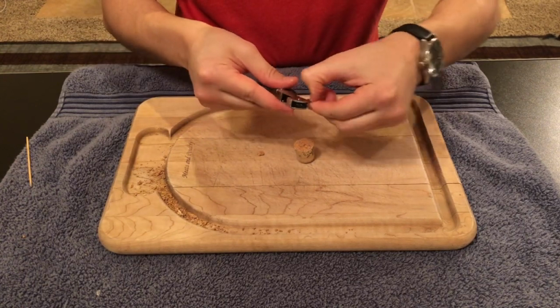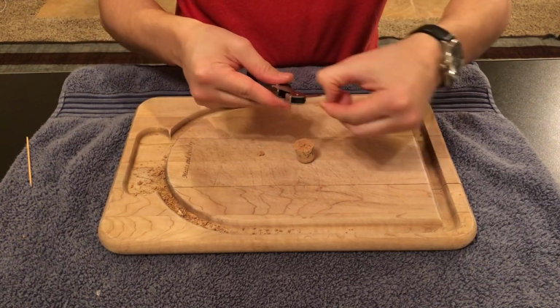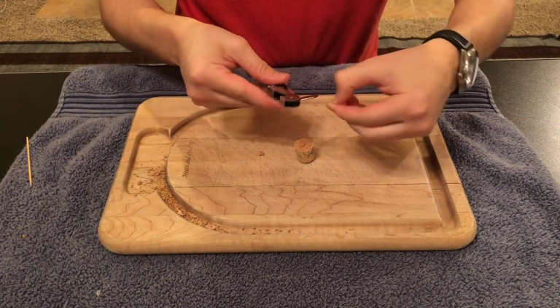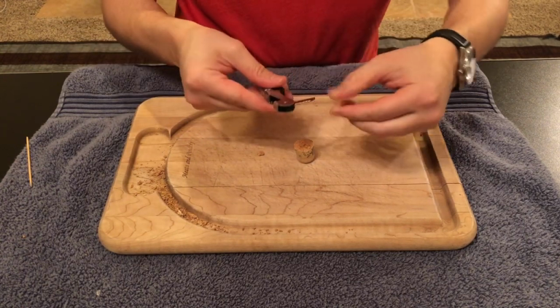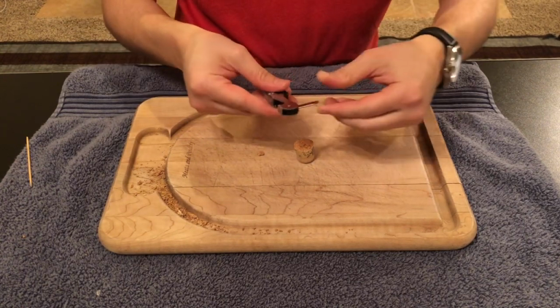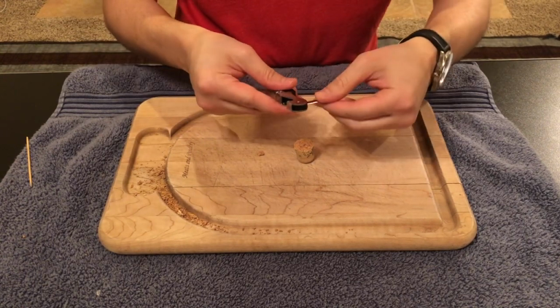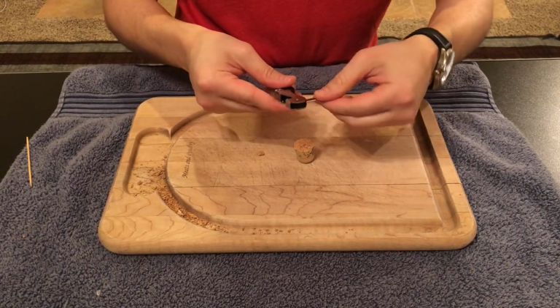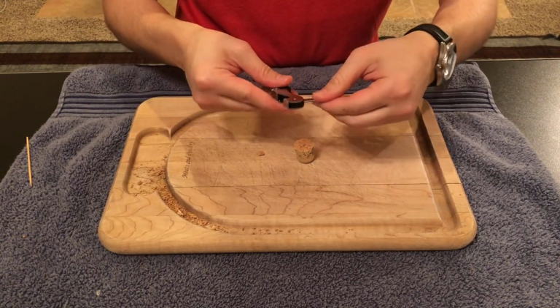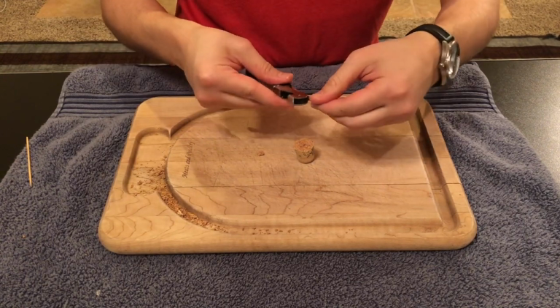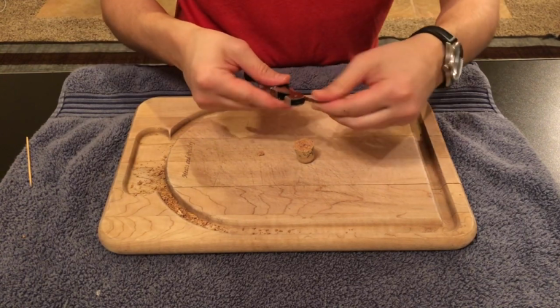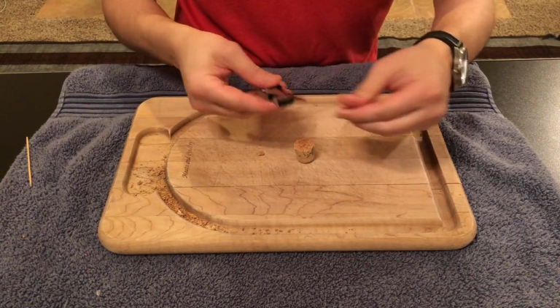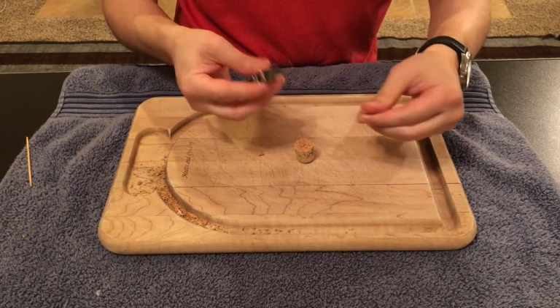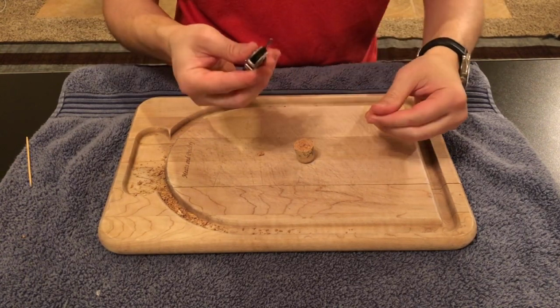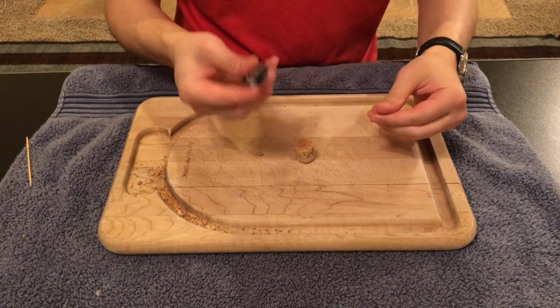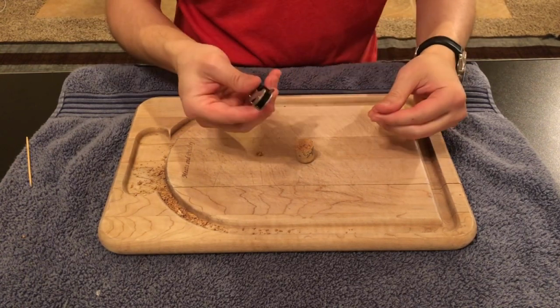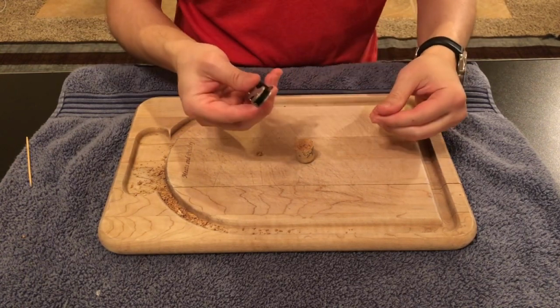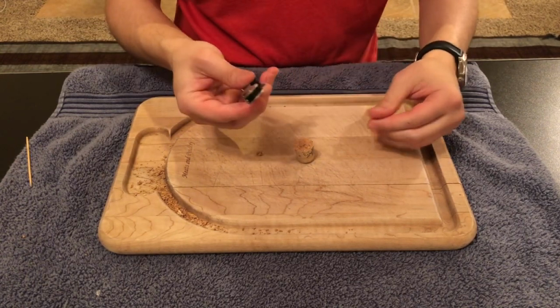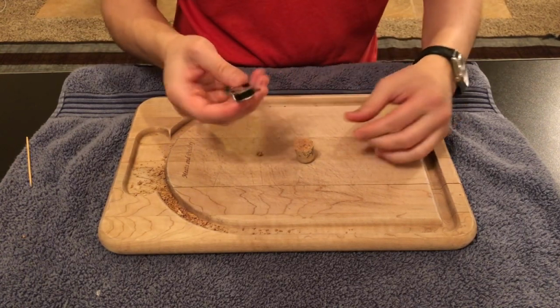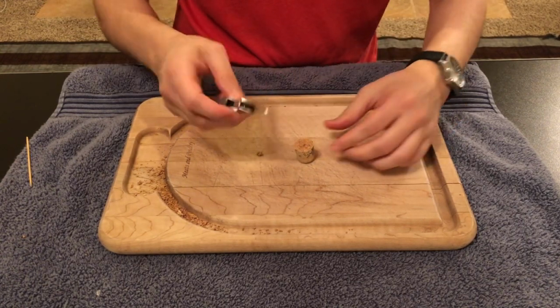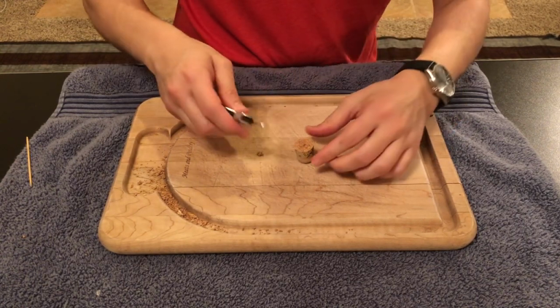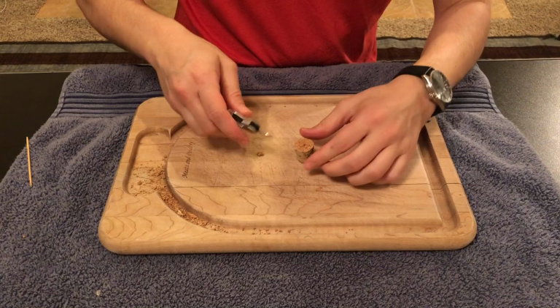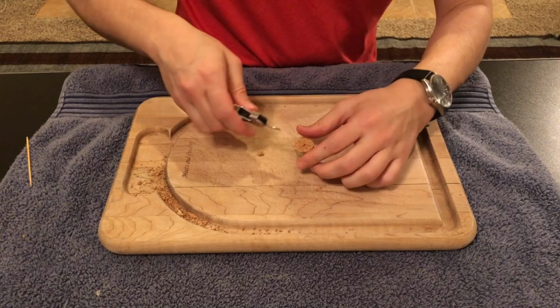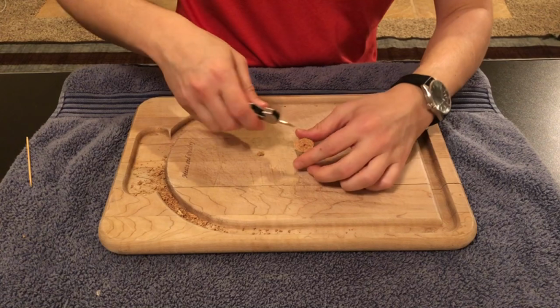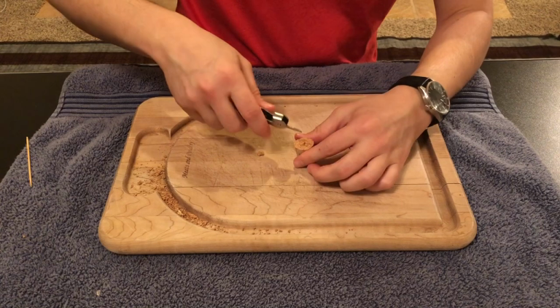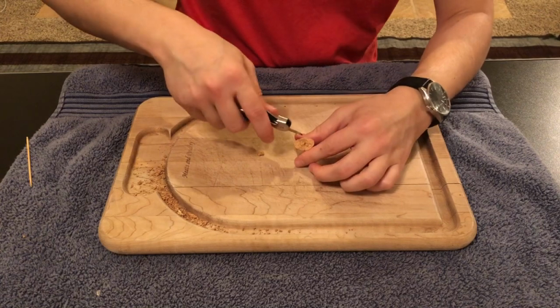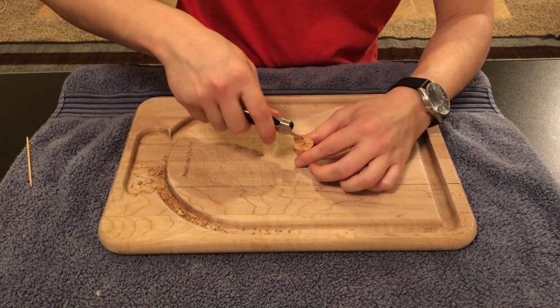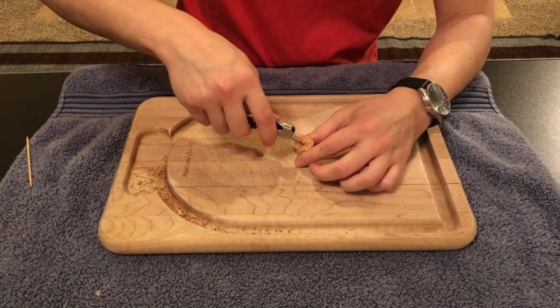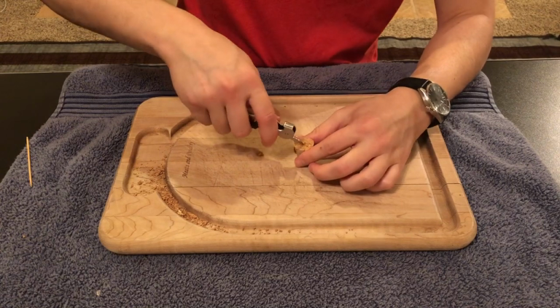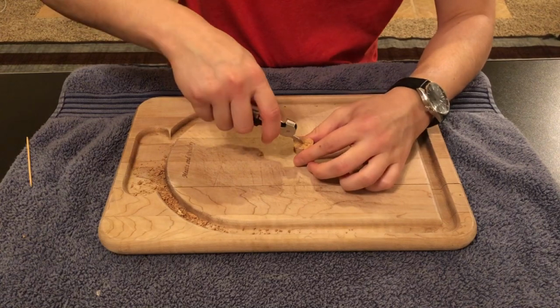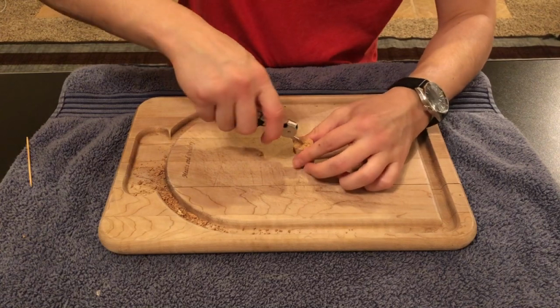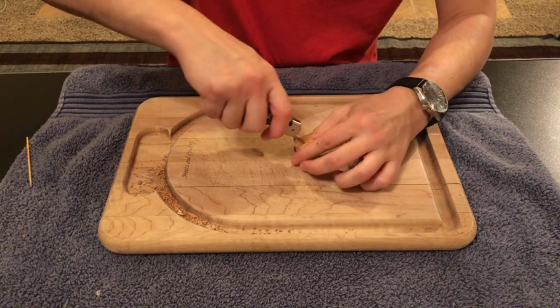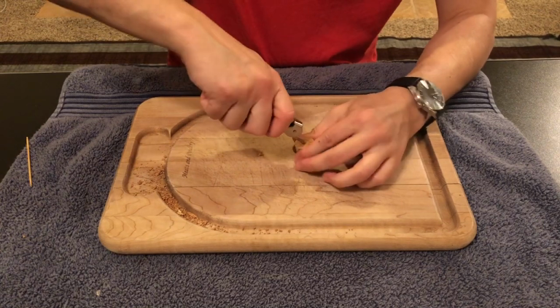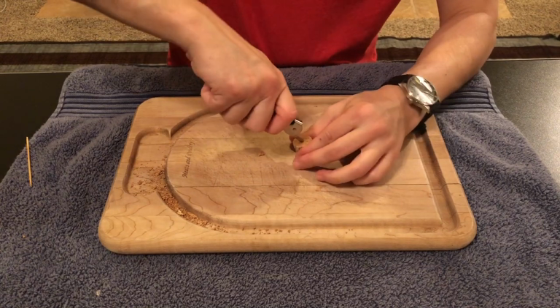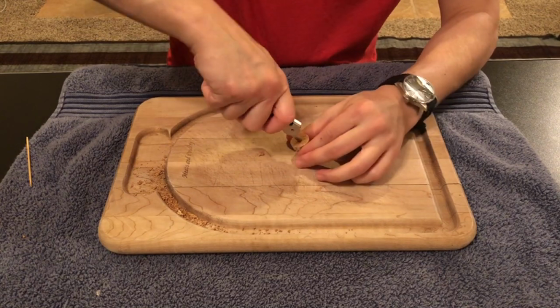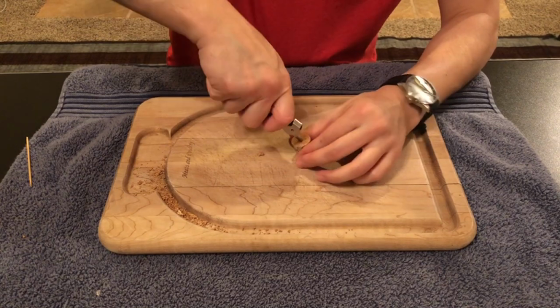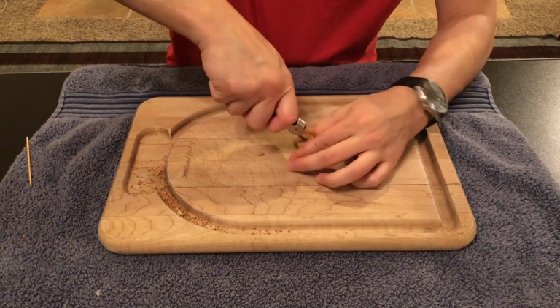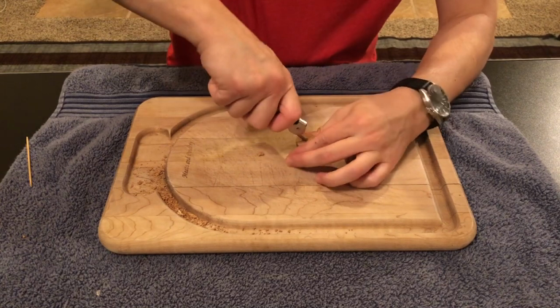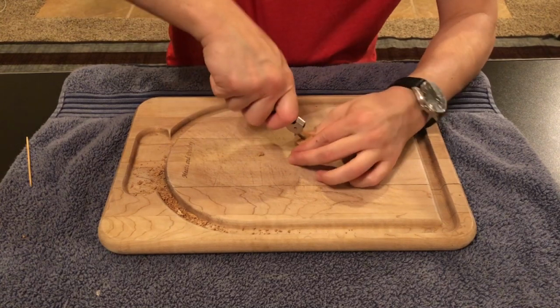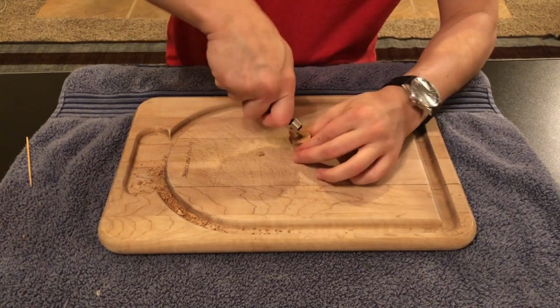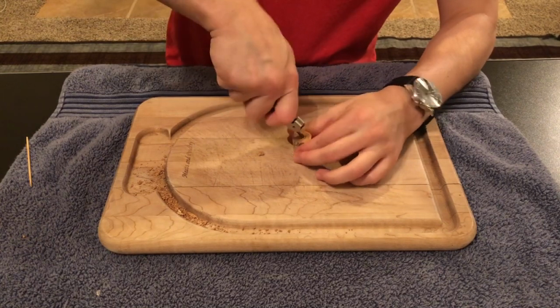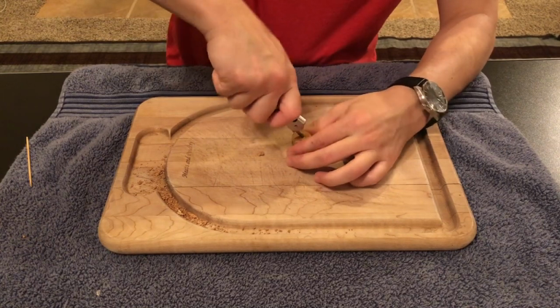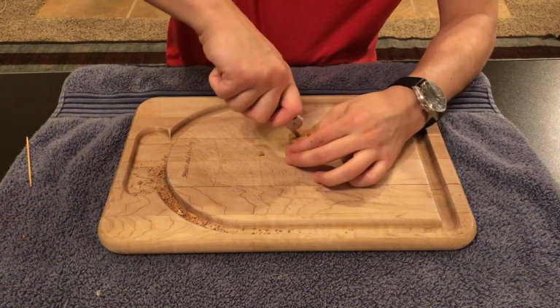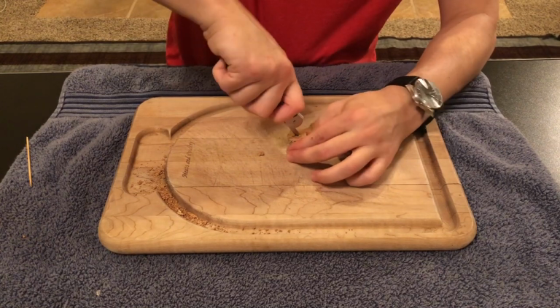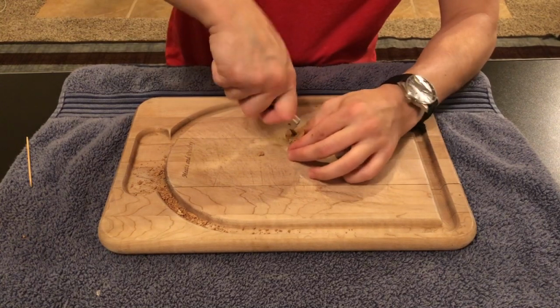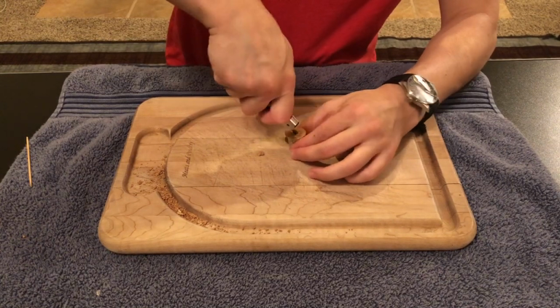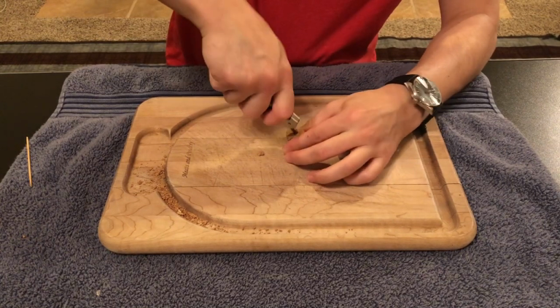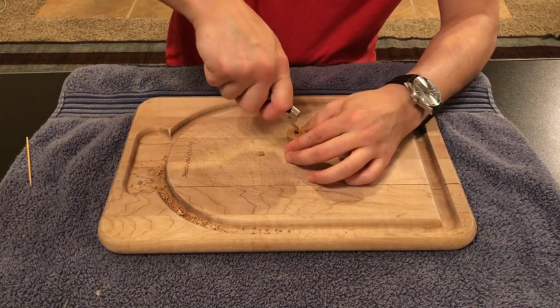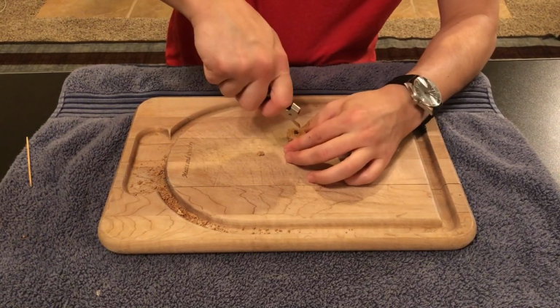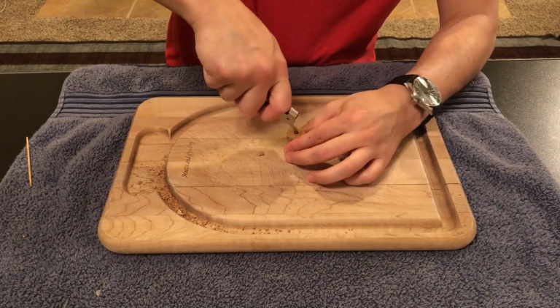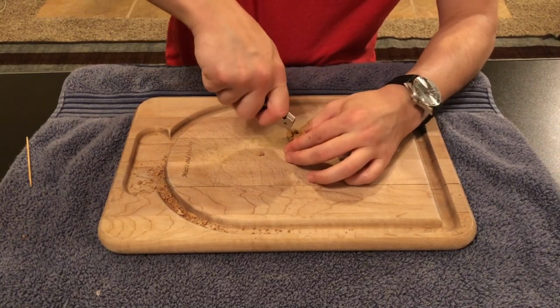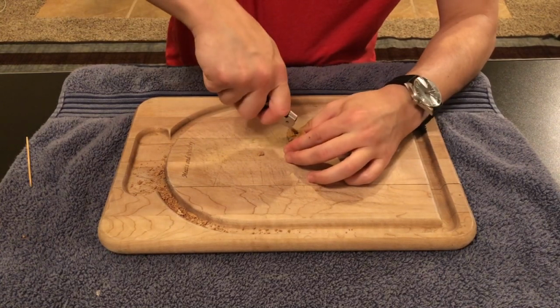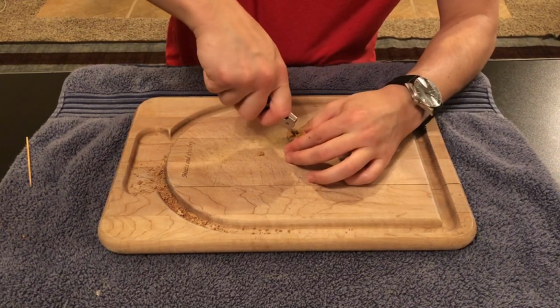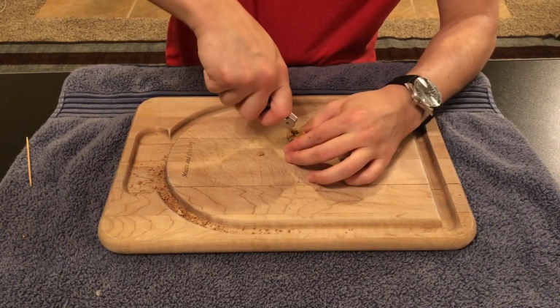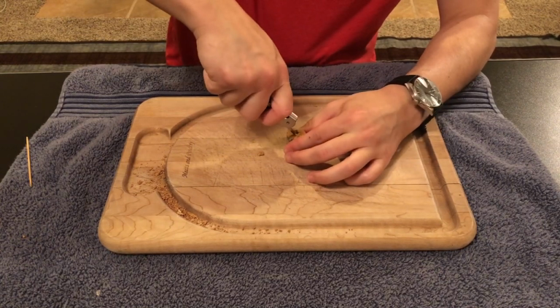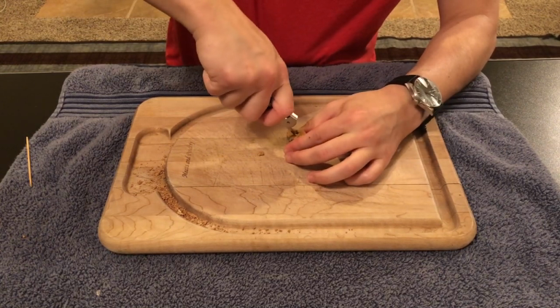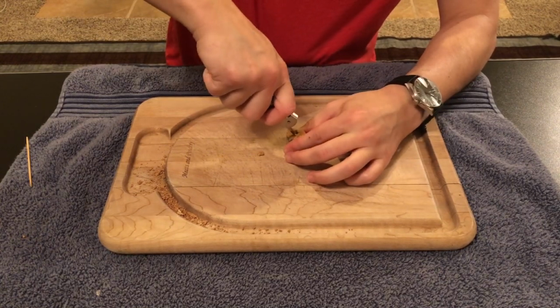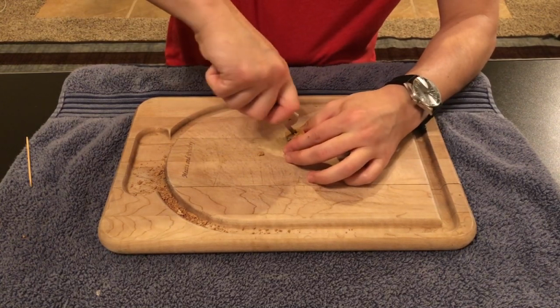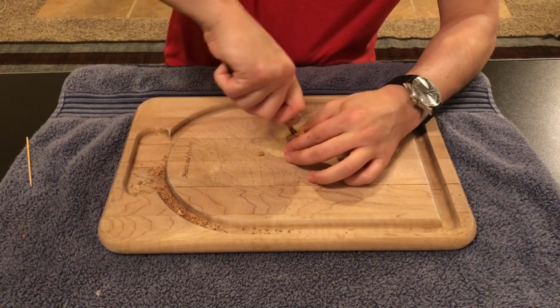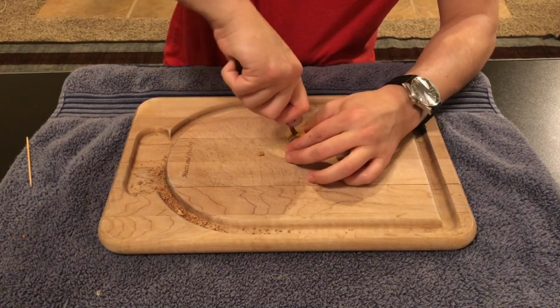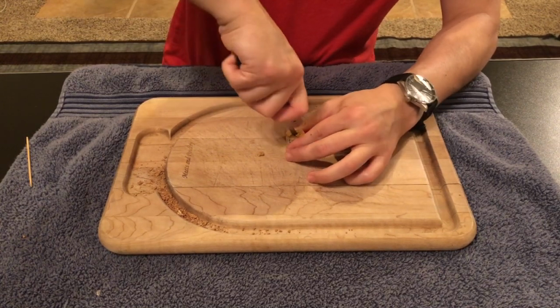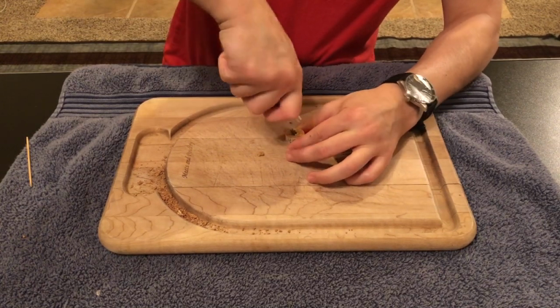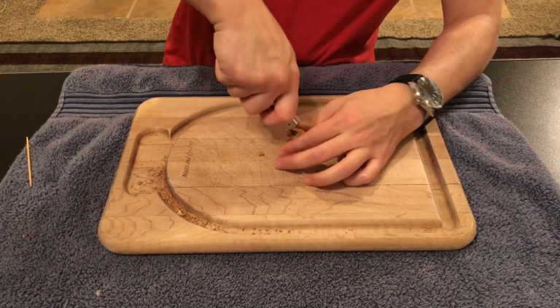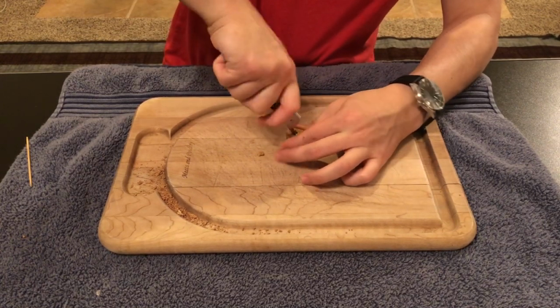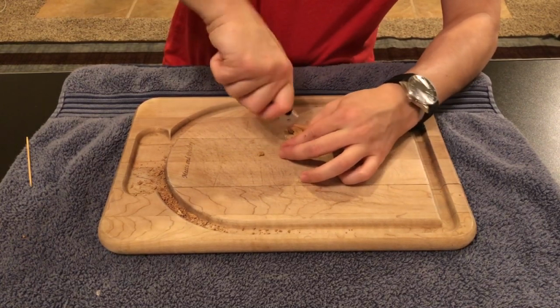Then, we will use the little knife of the corkscrew to start perforating the middle of the cork.